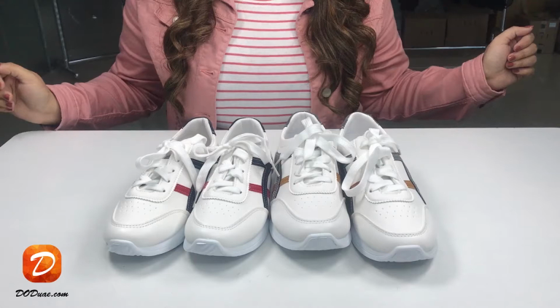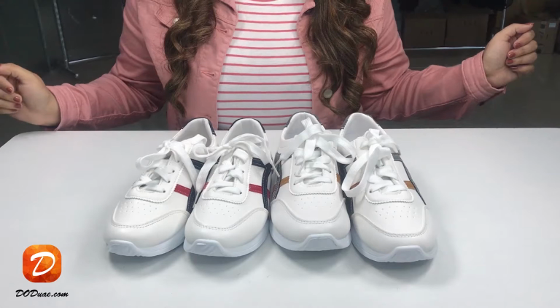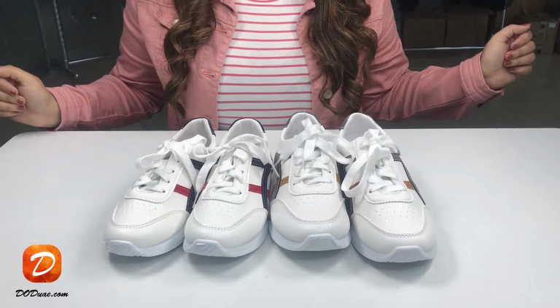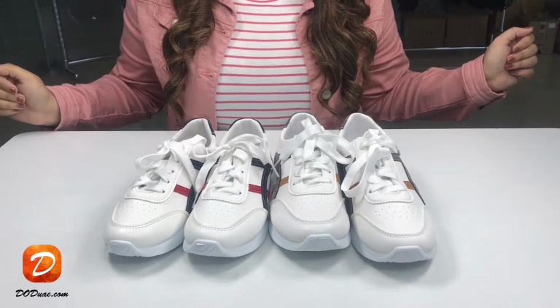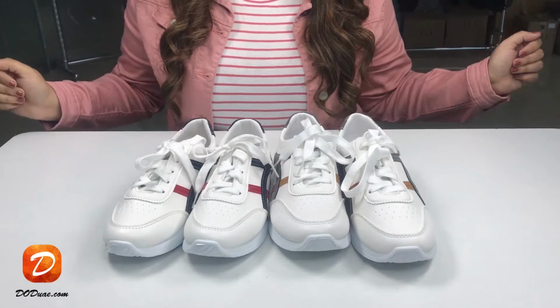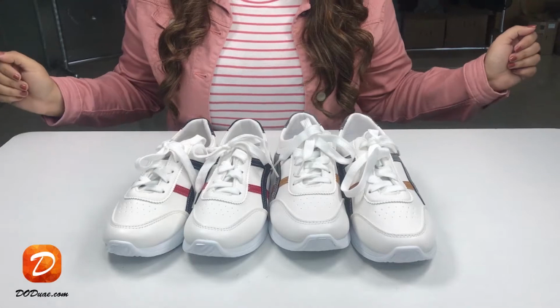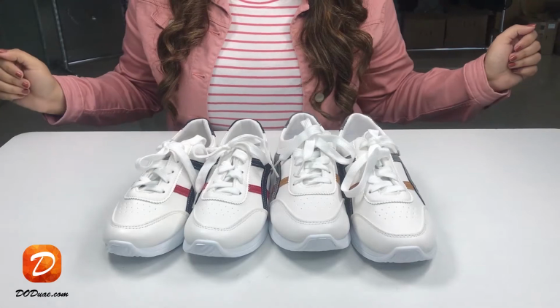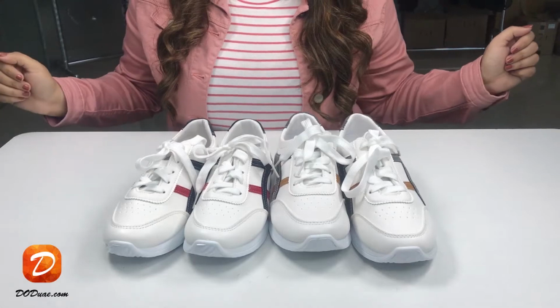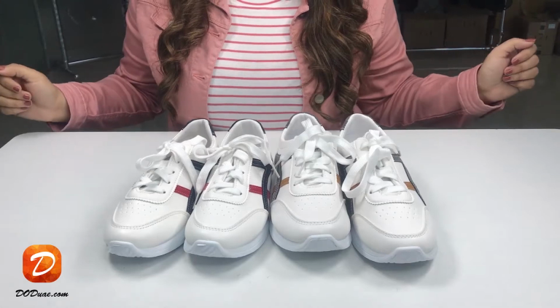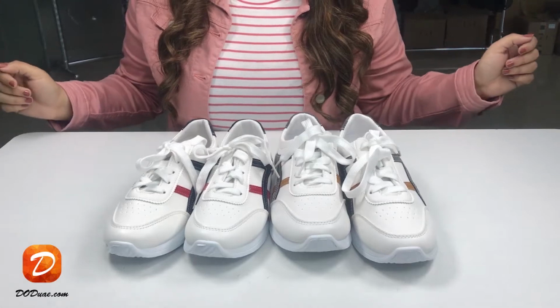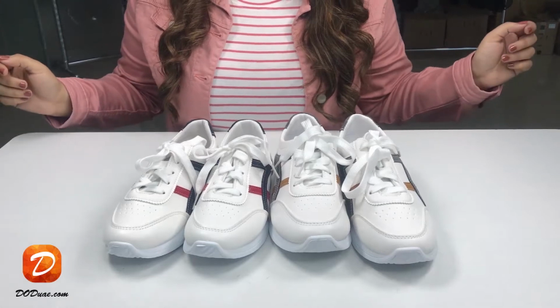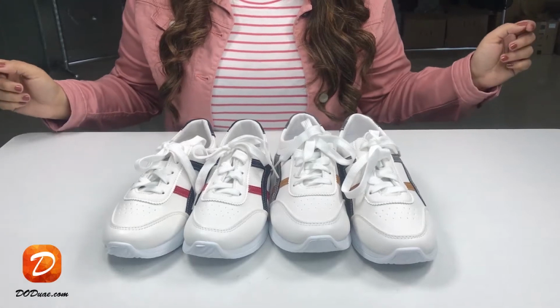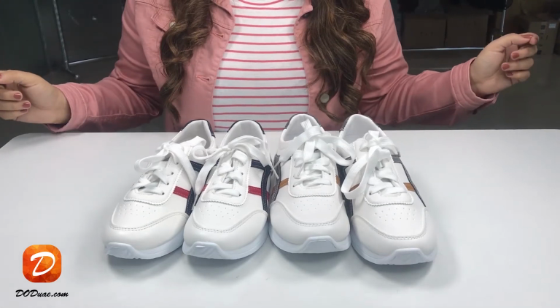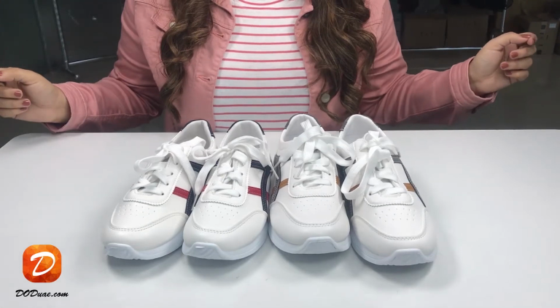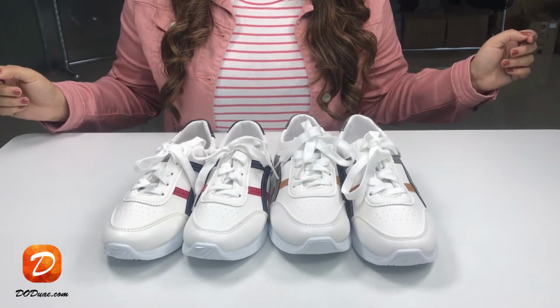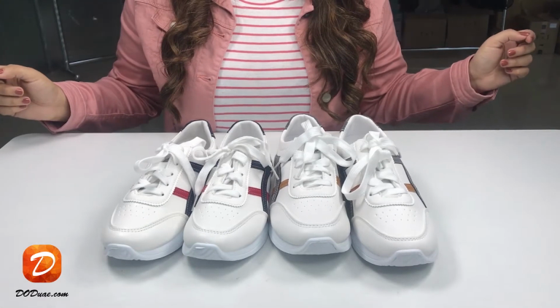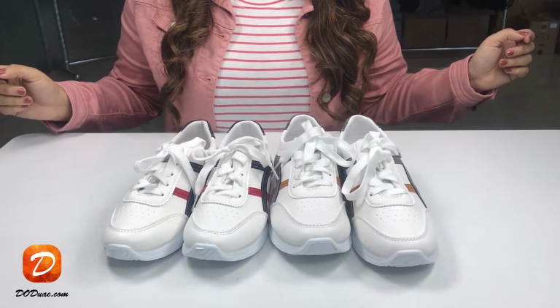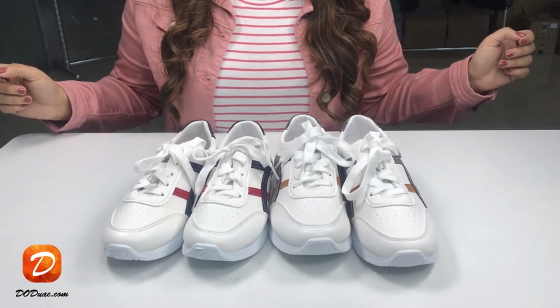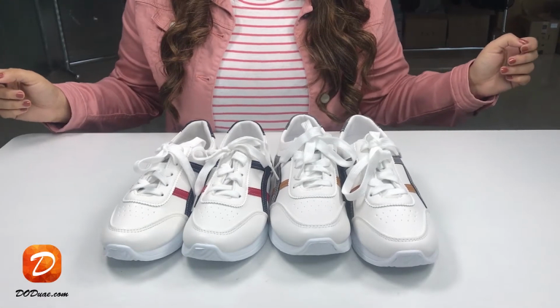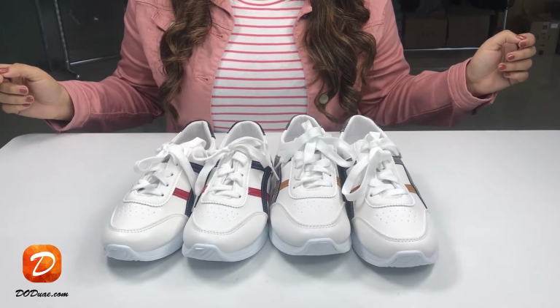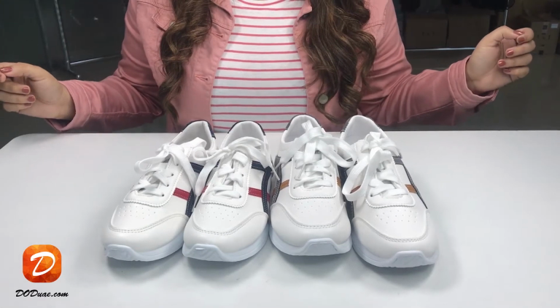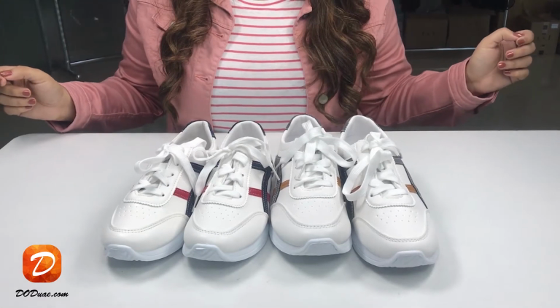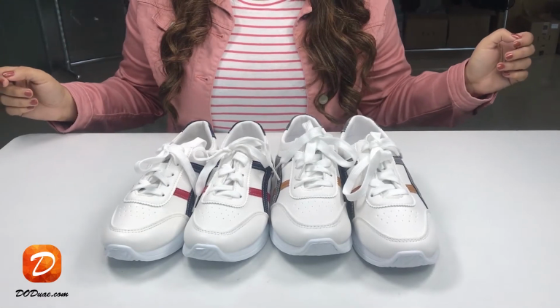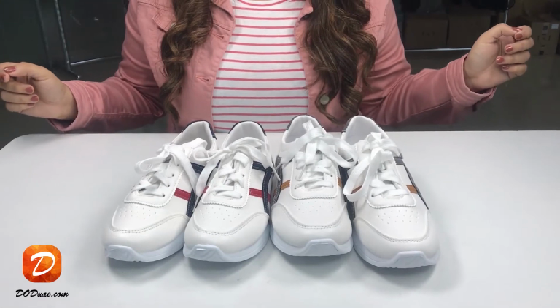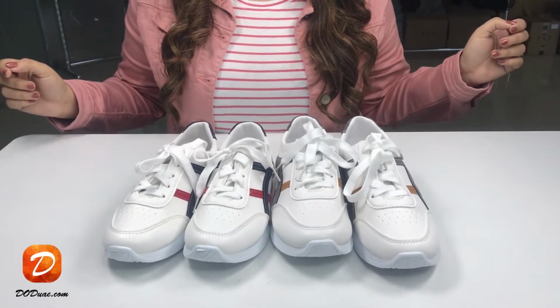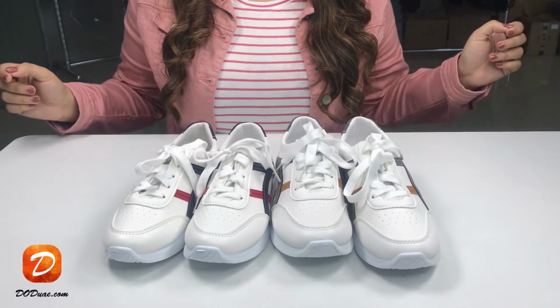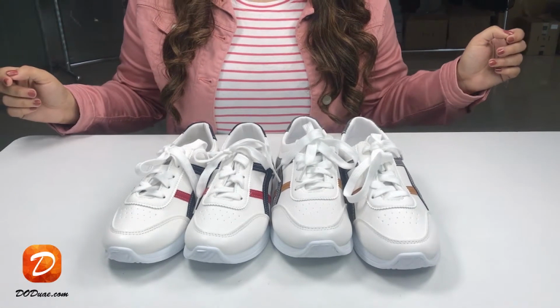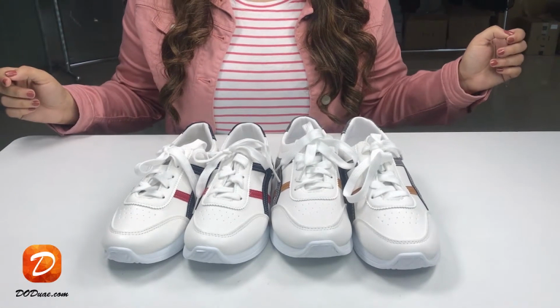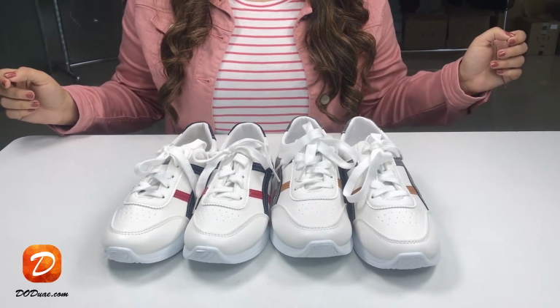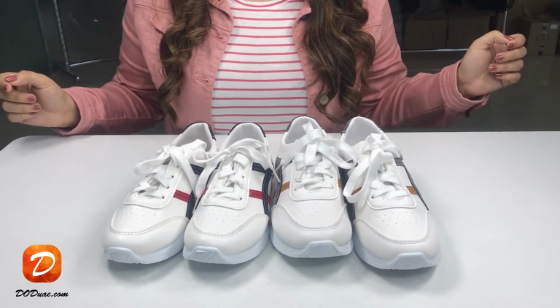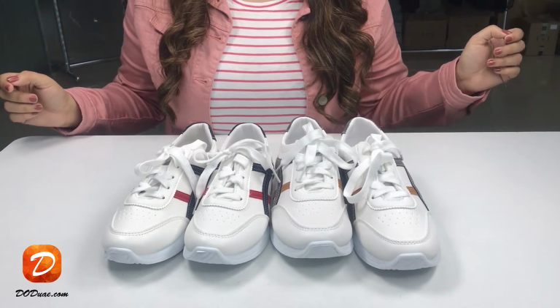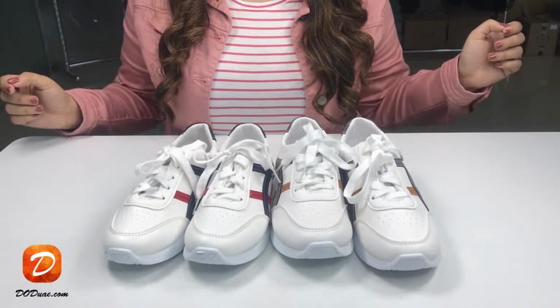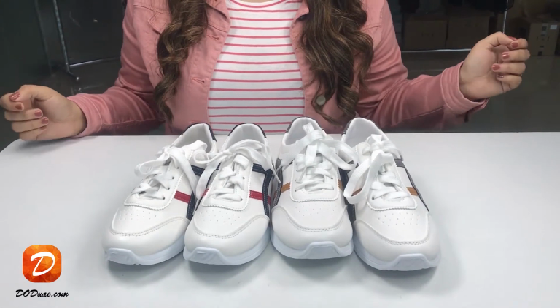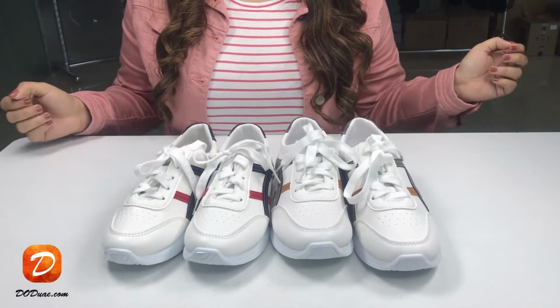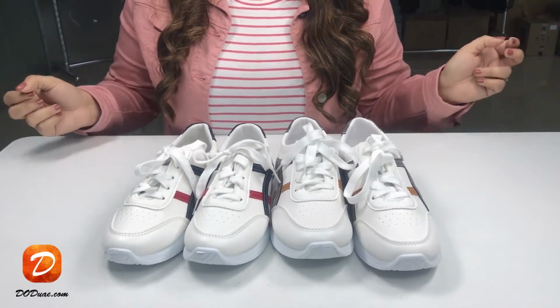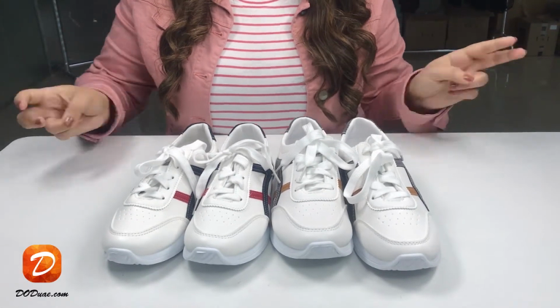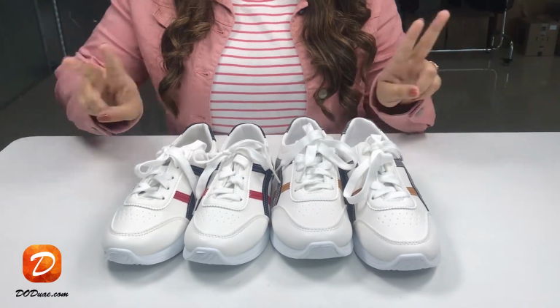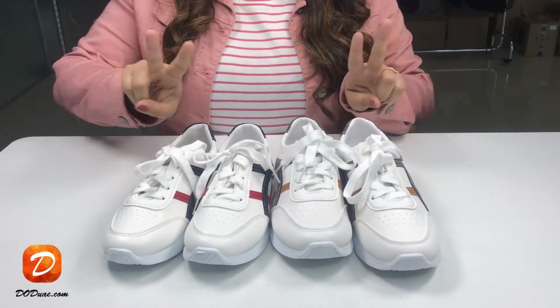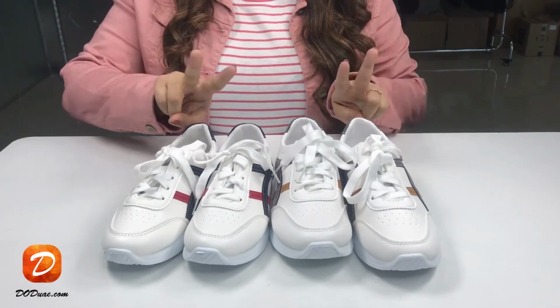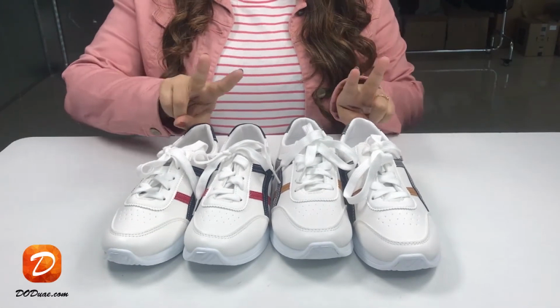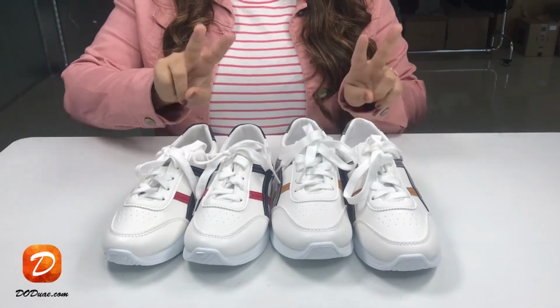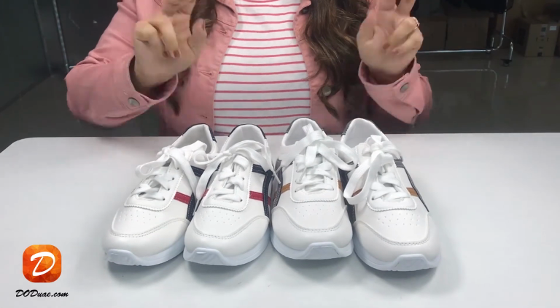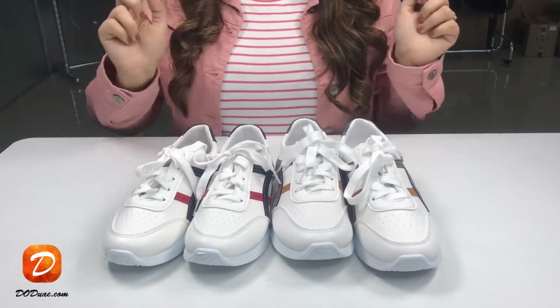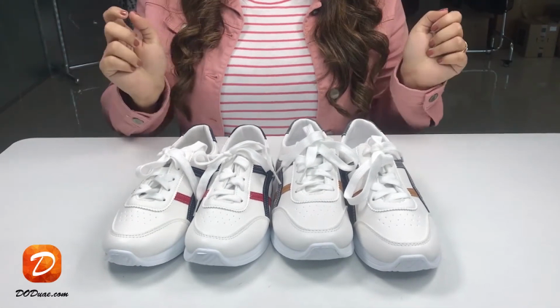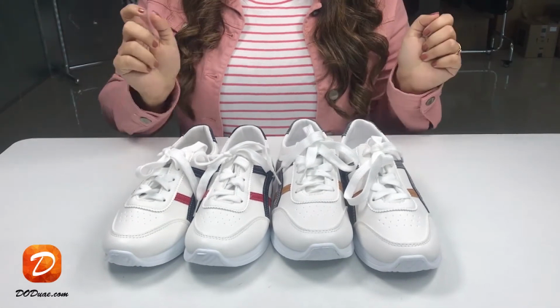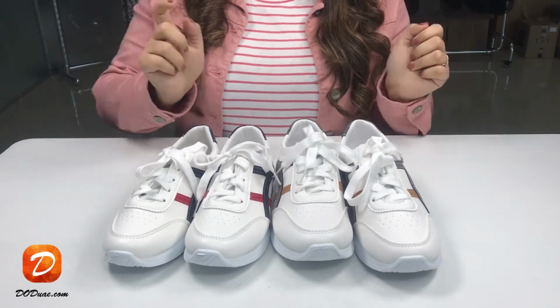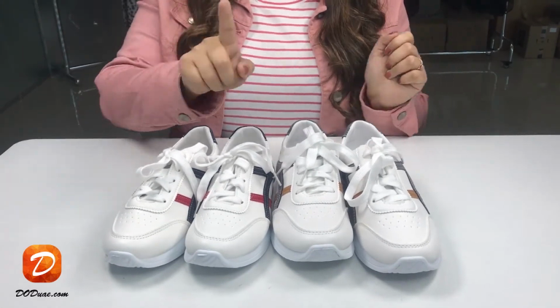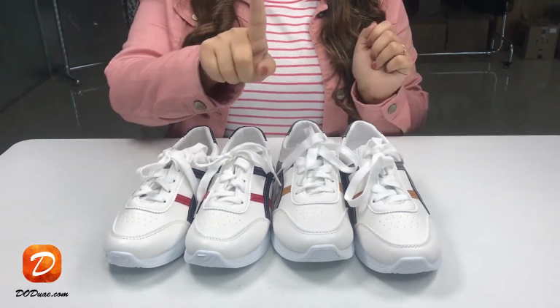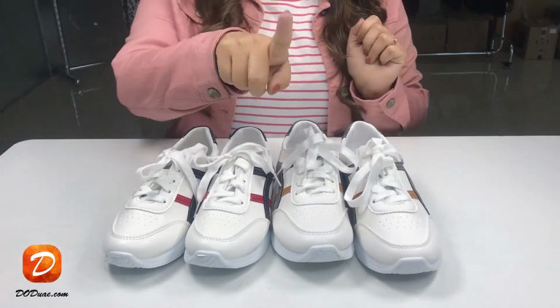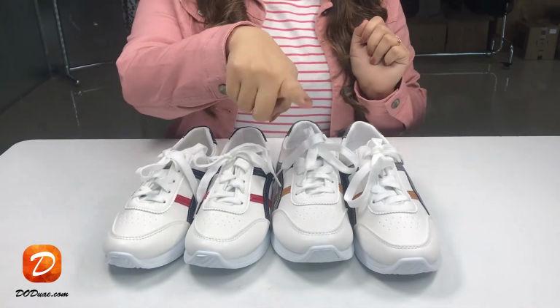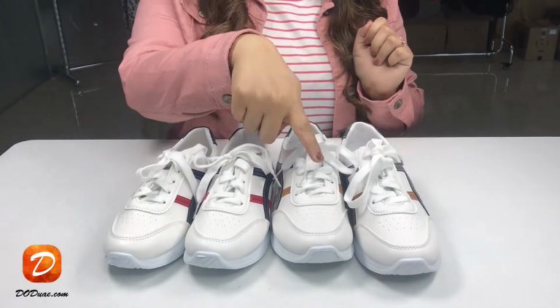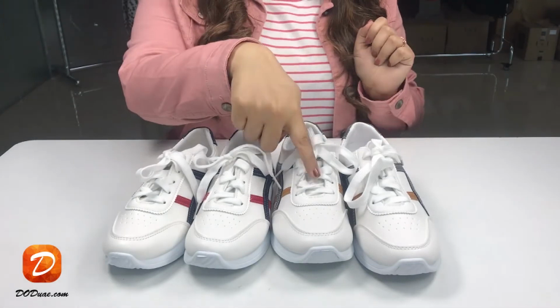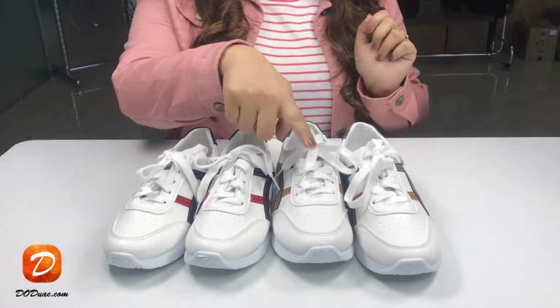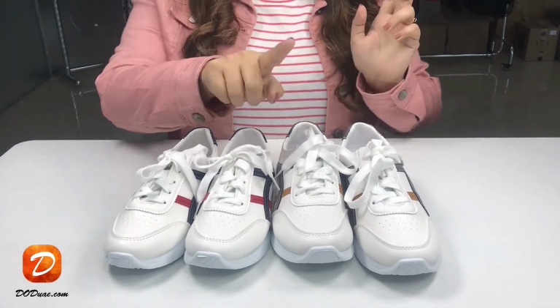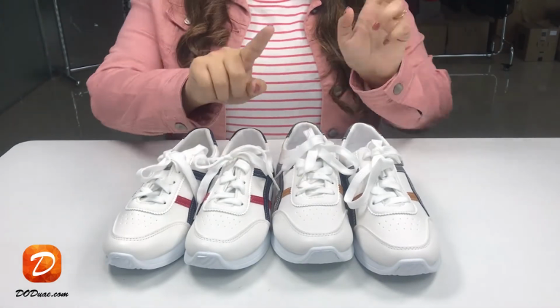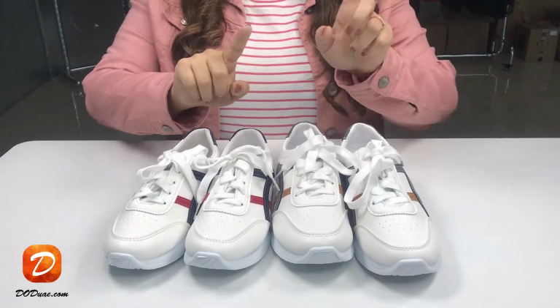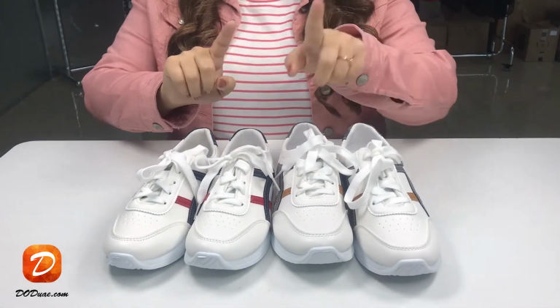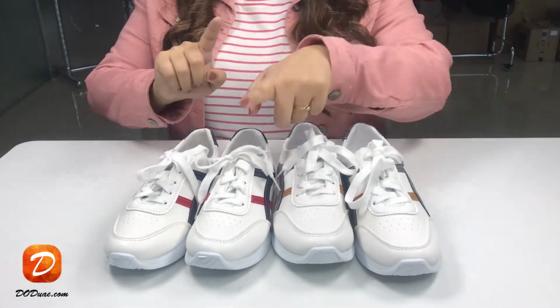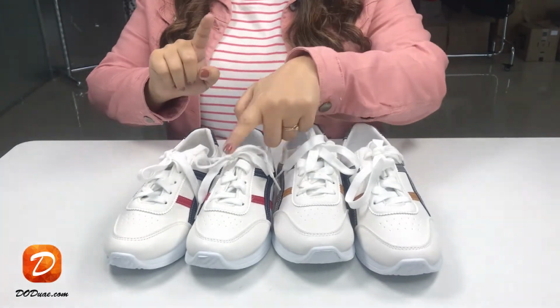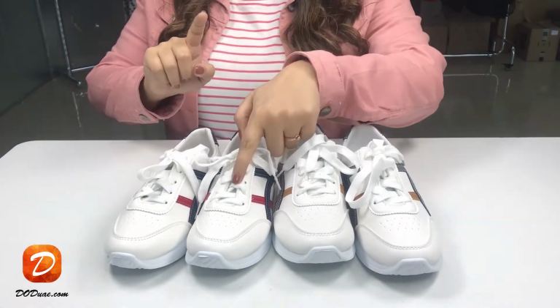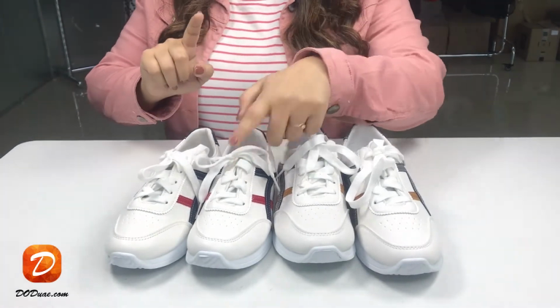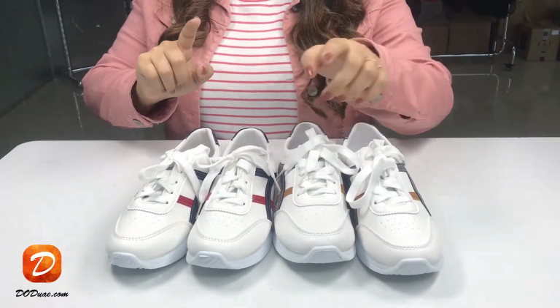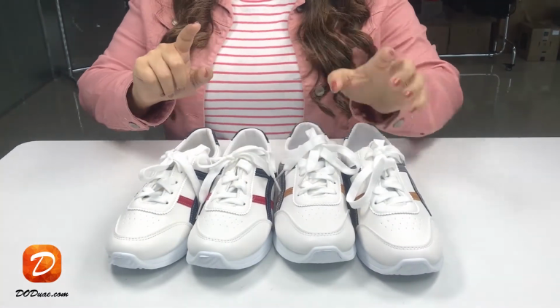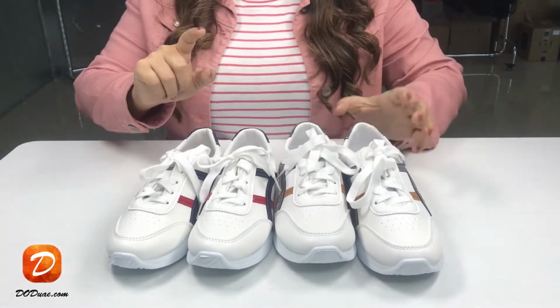Hi everyone. I am going to show flat wear sneakers which is available in two different colors, which is grey and blue.